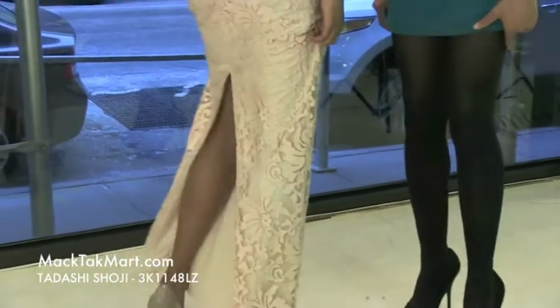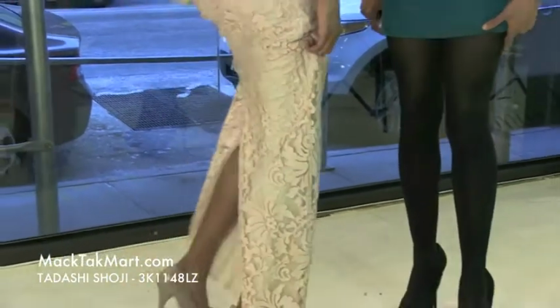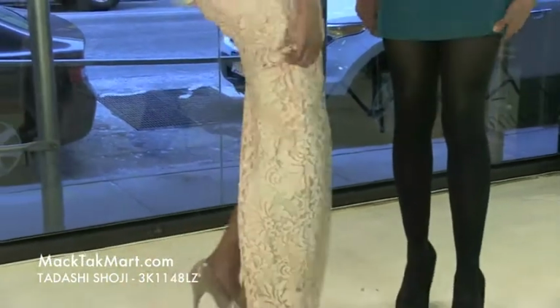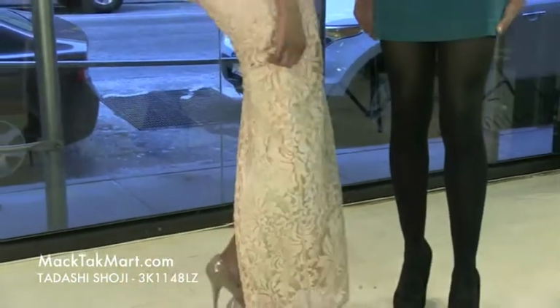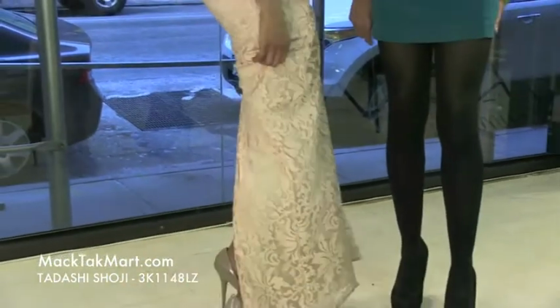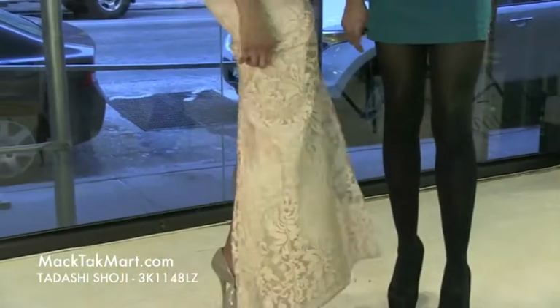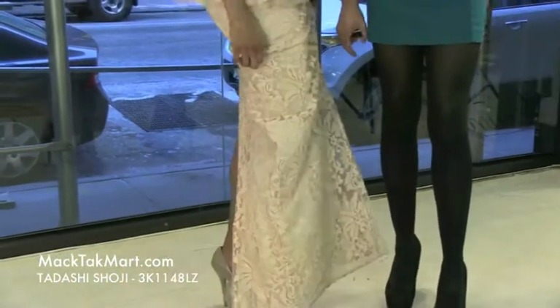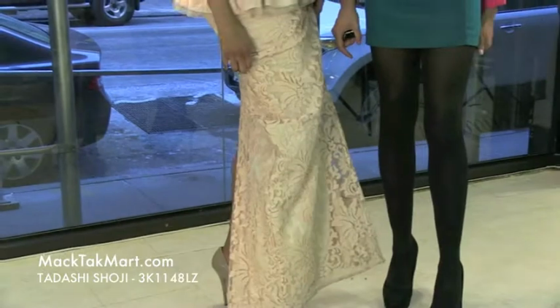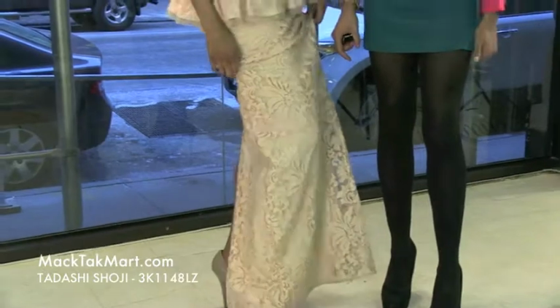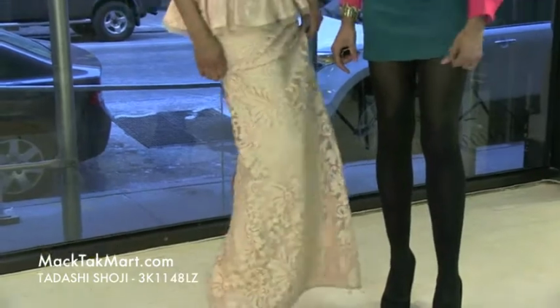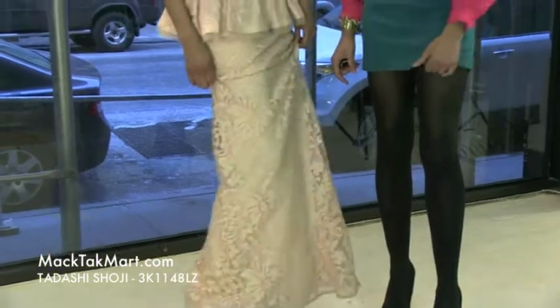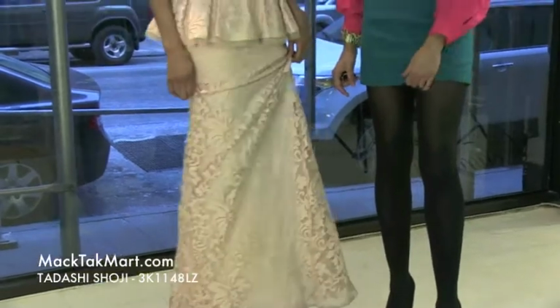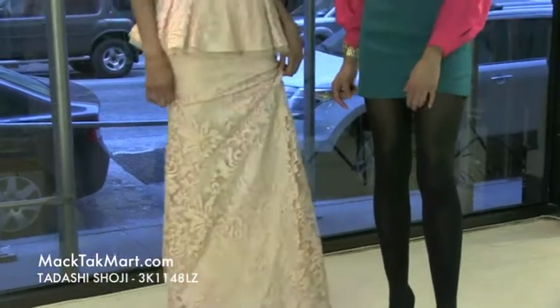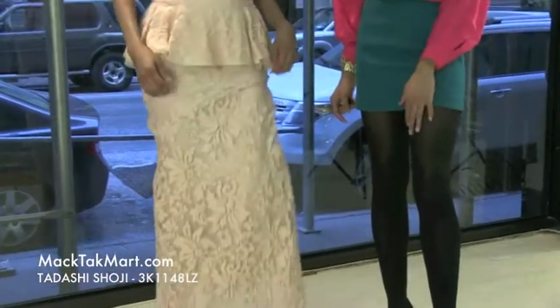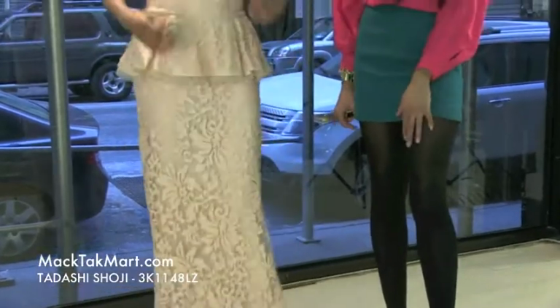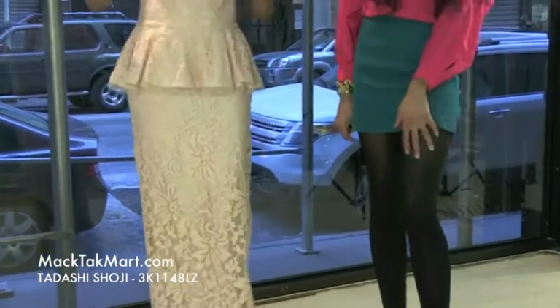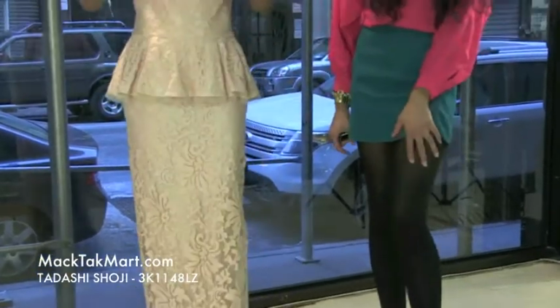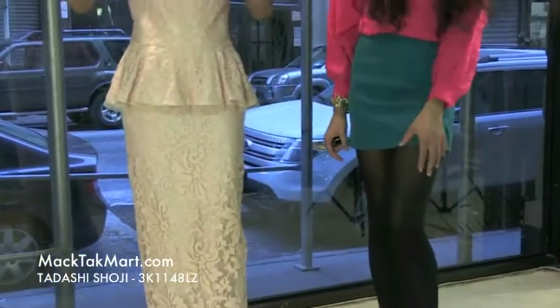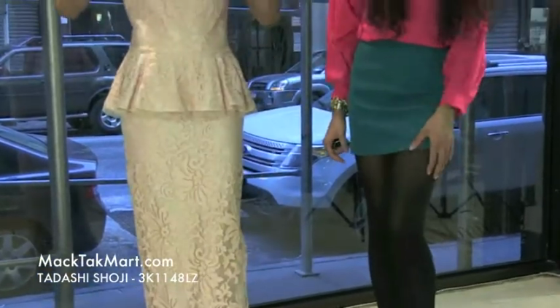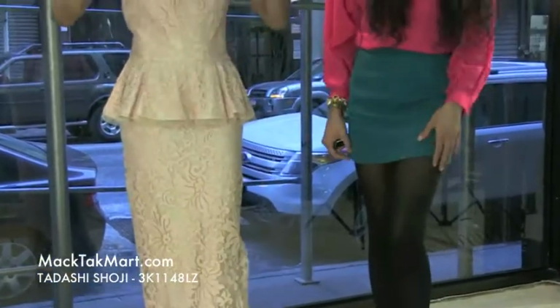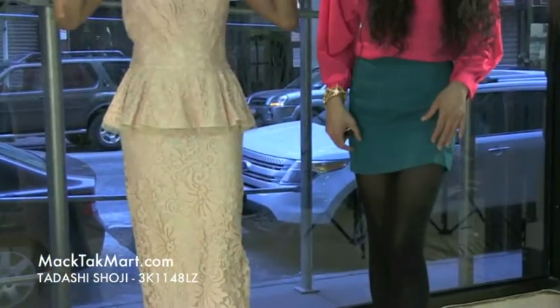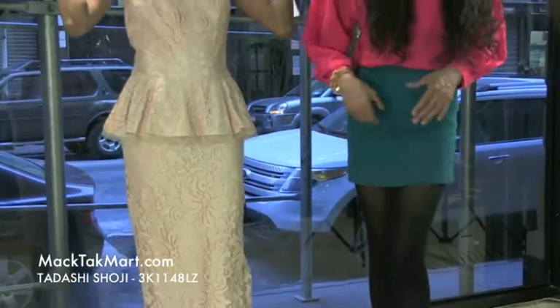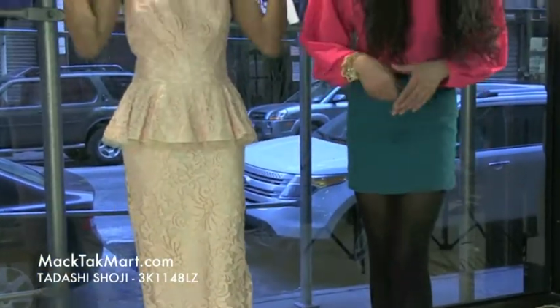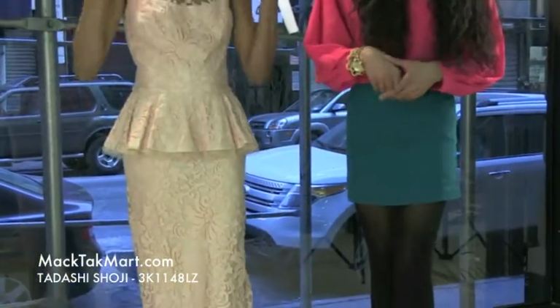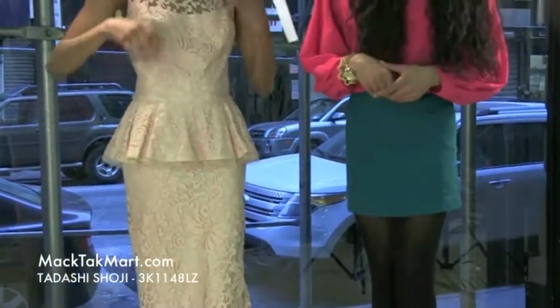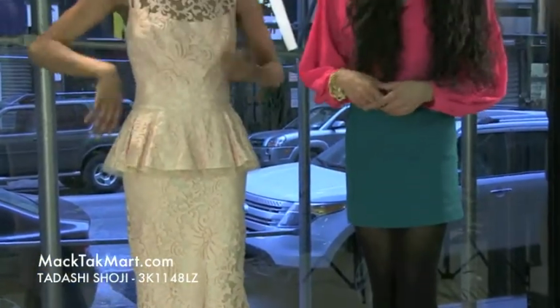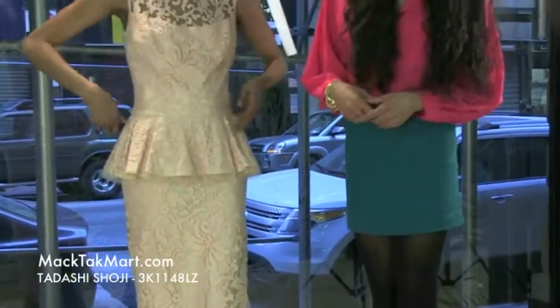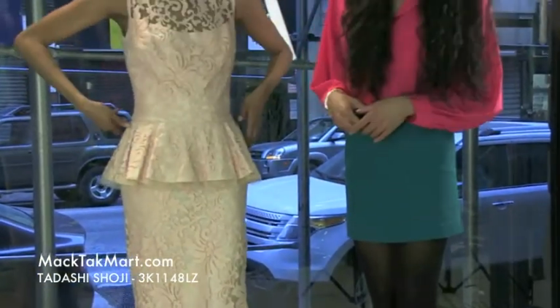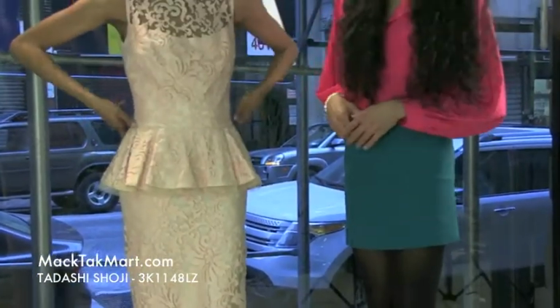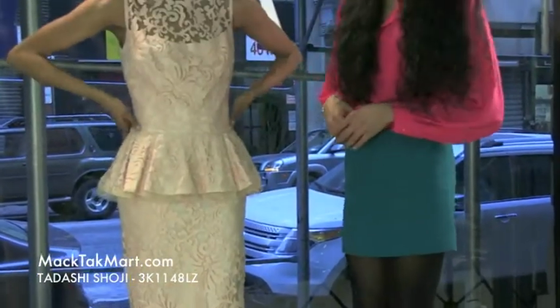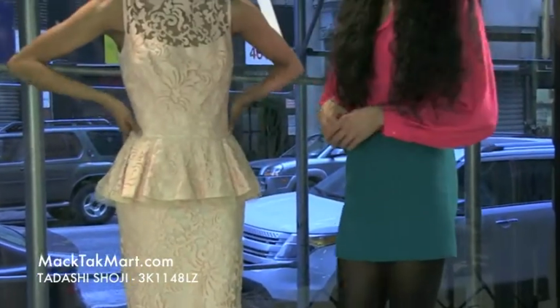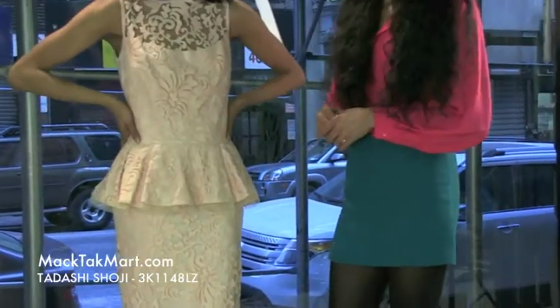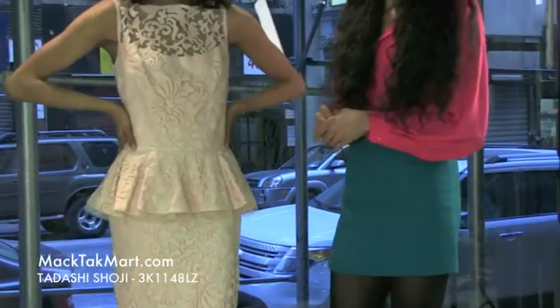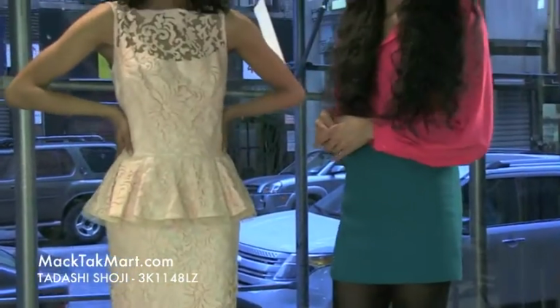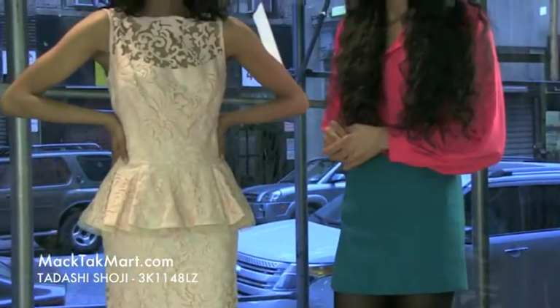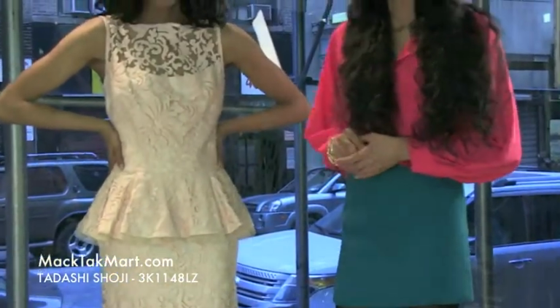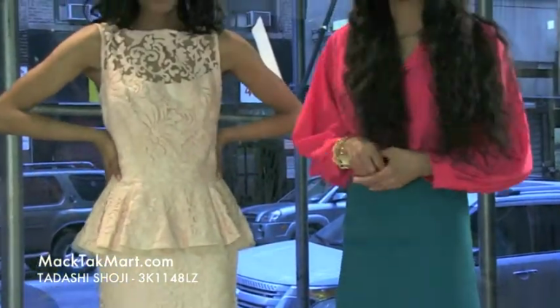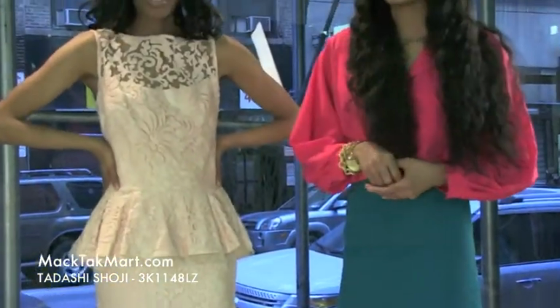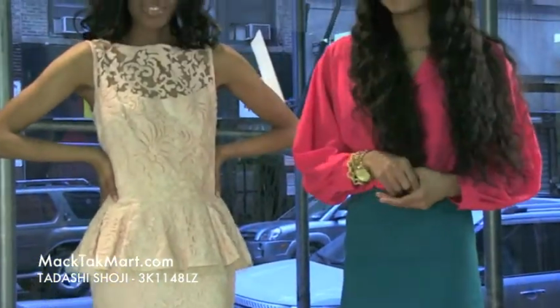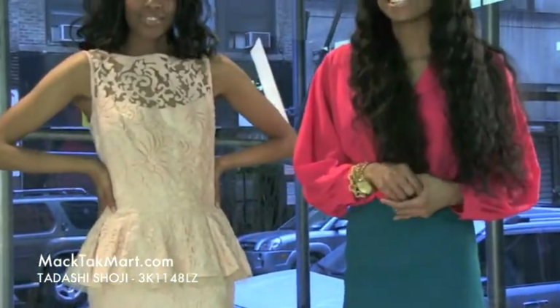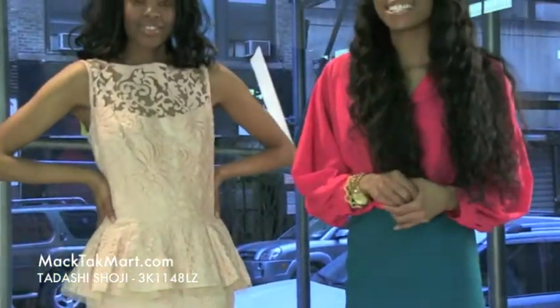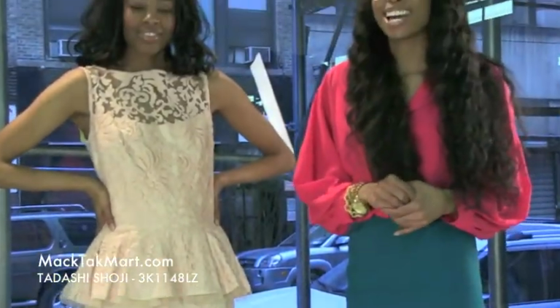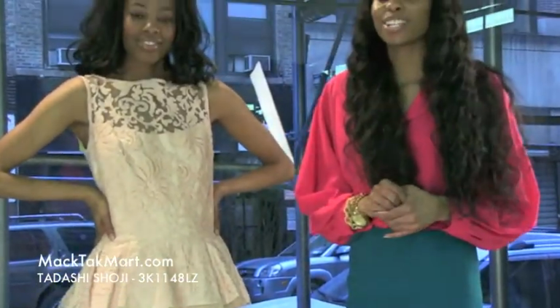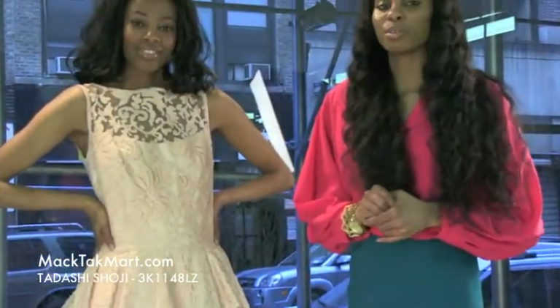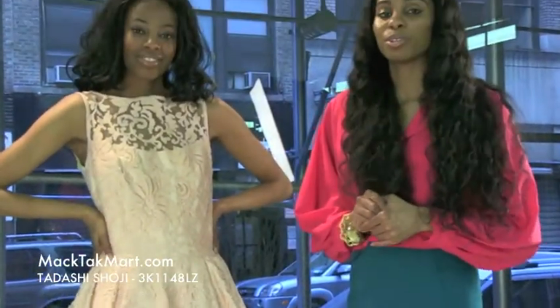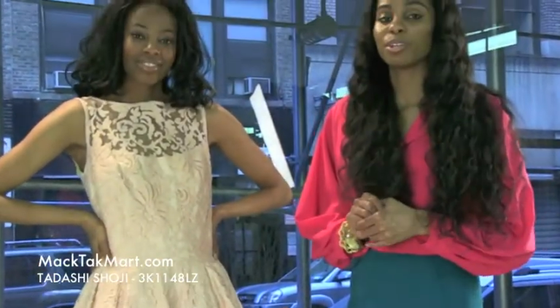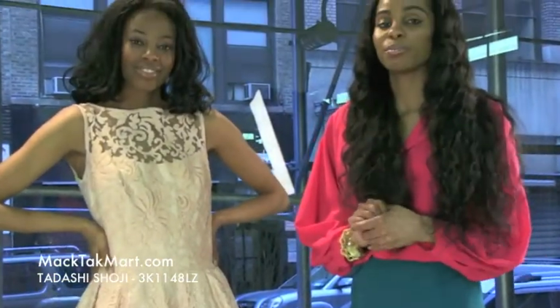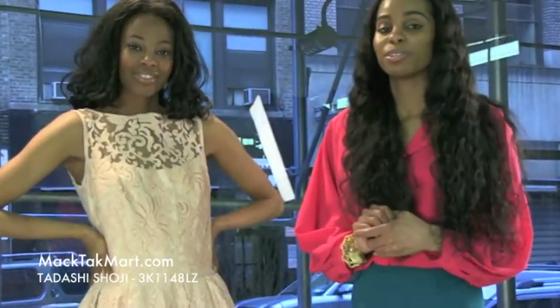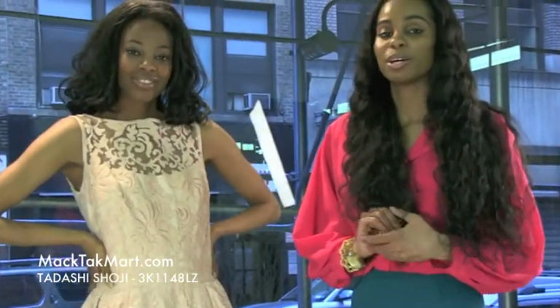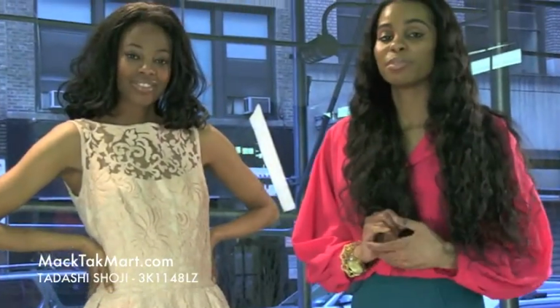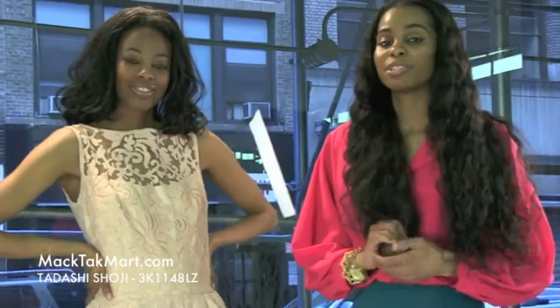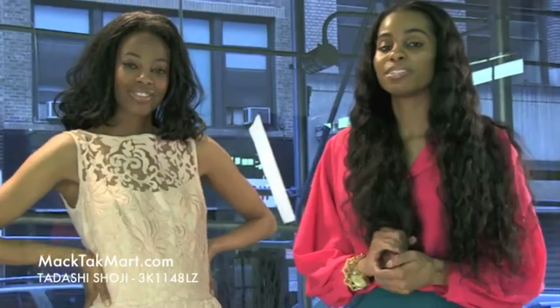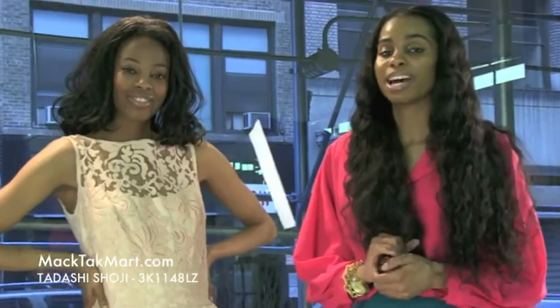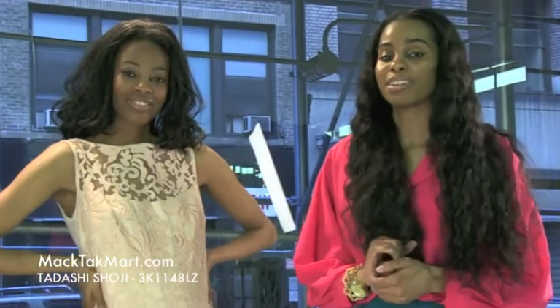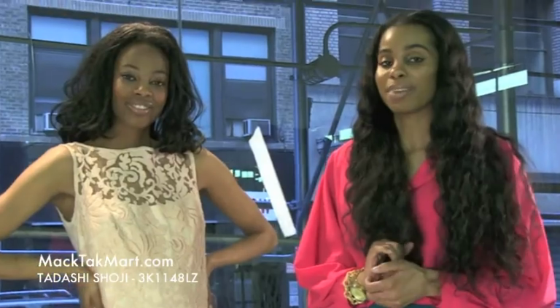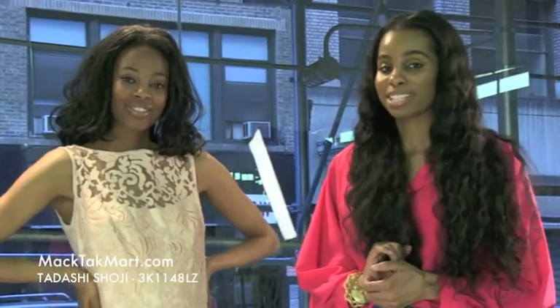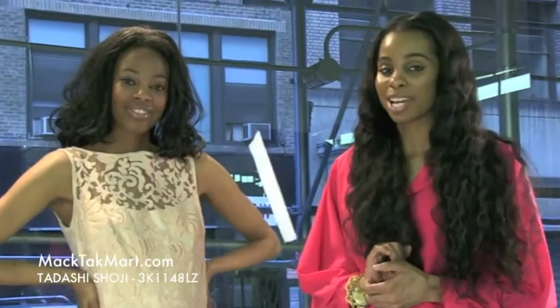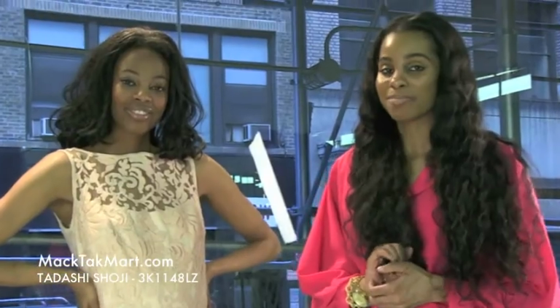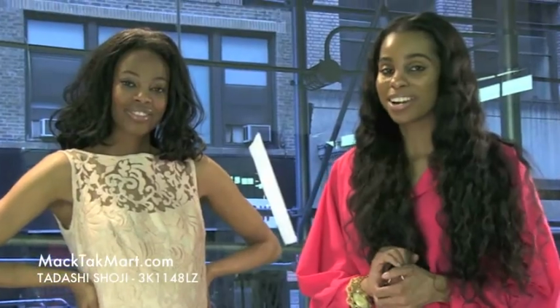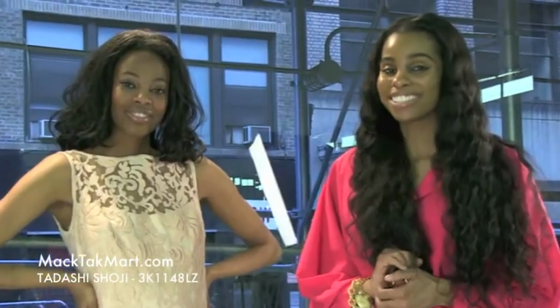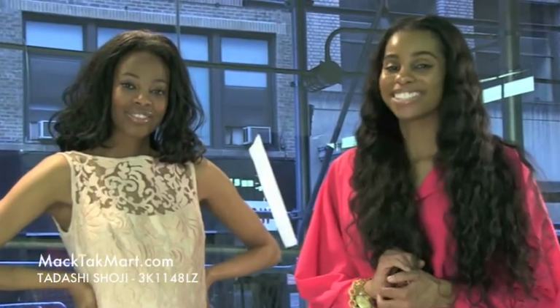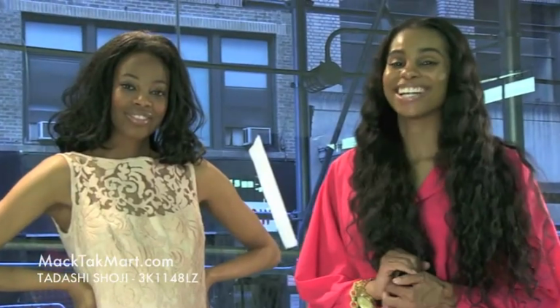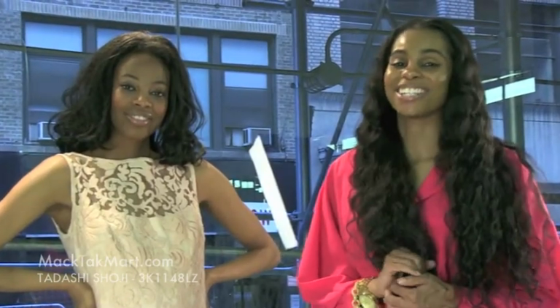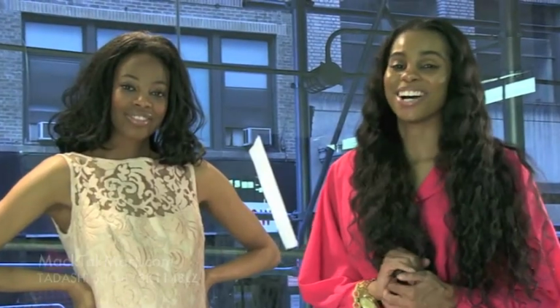If you have any questions in regards to how to style or accessorize this dress, feel free to contact us at www.magtekmart.com.